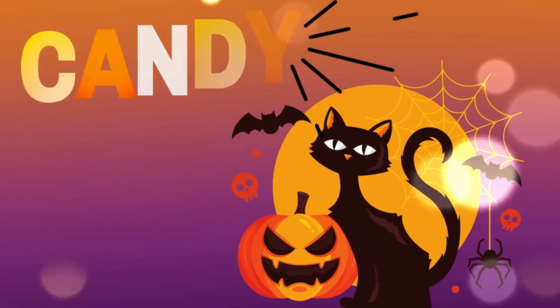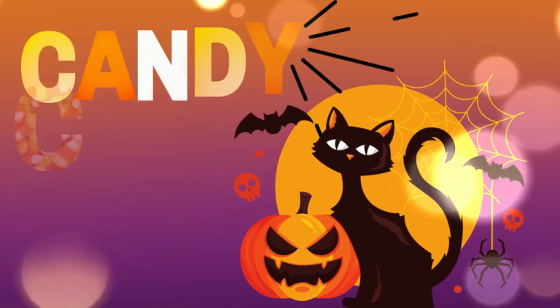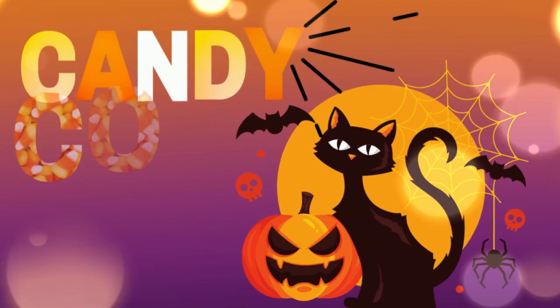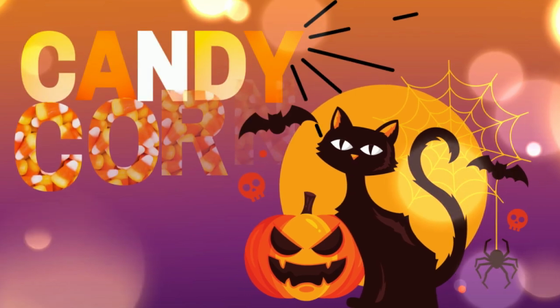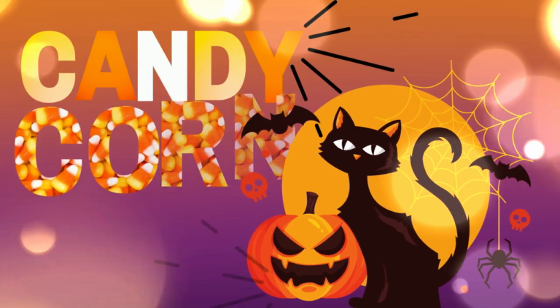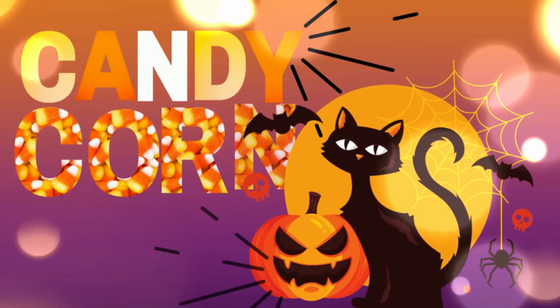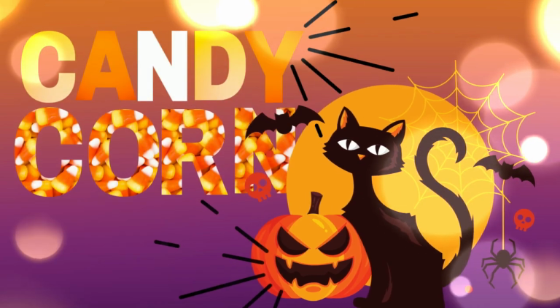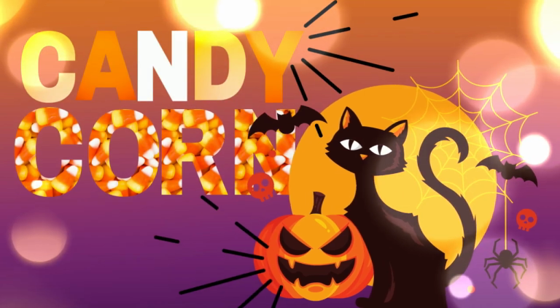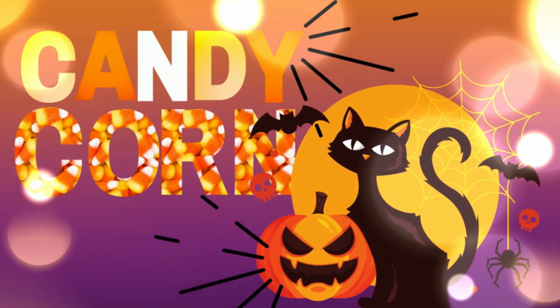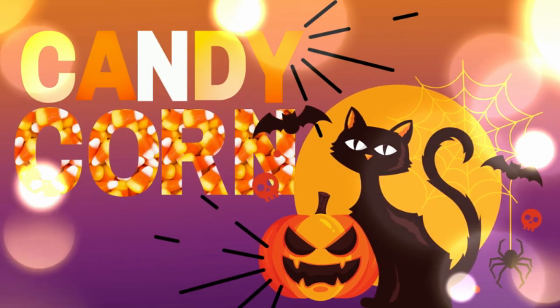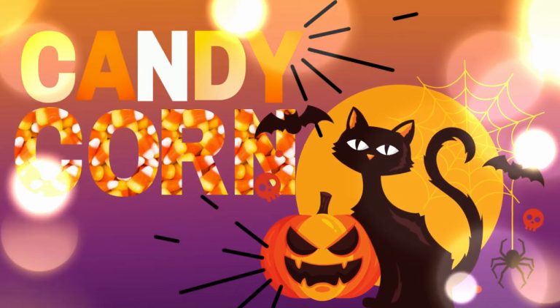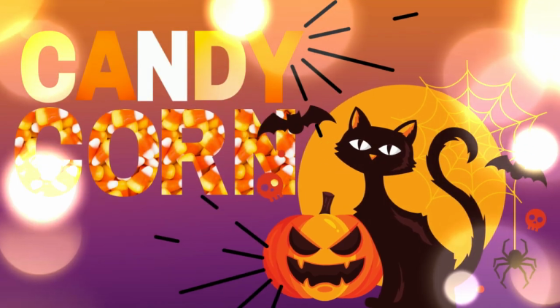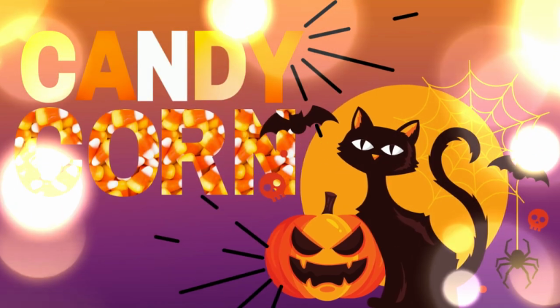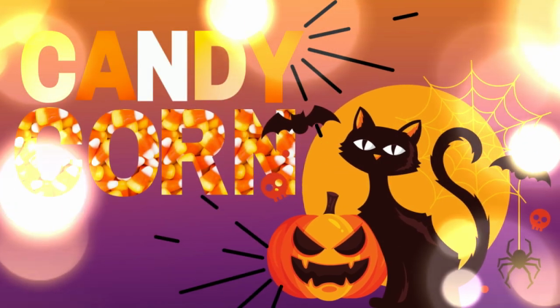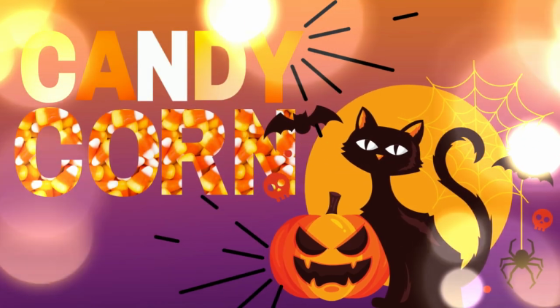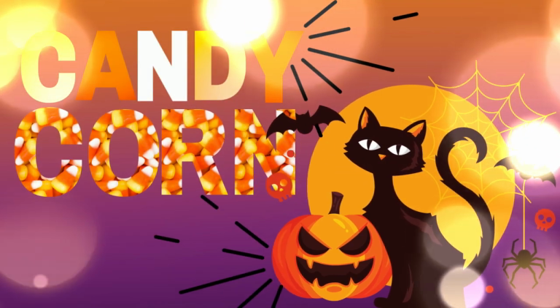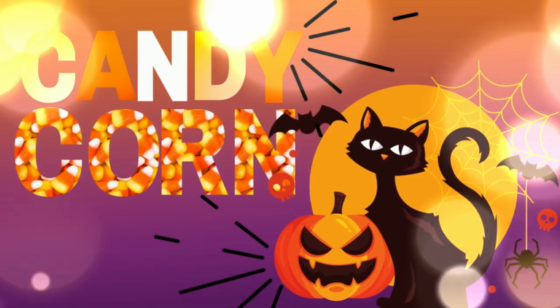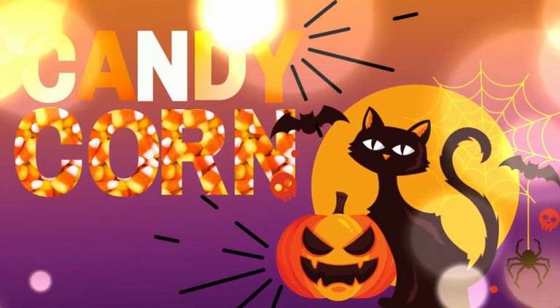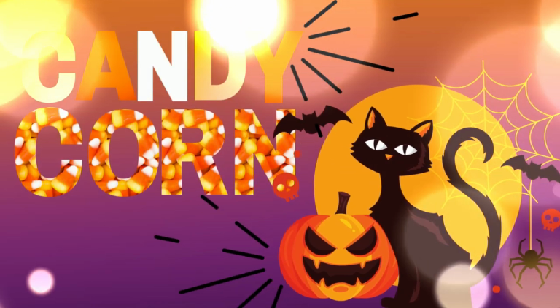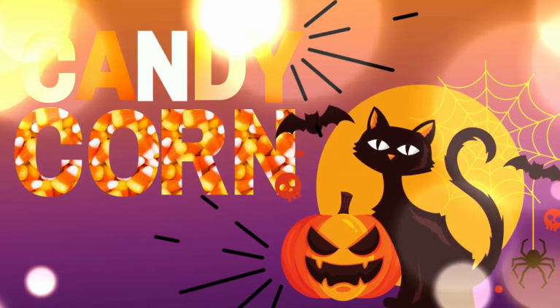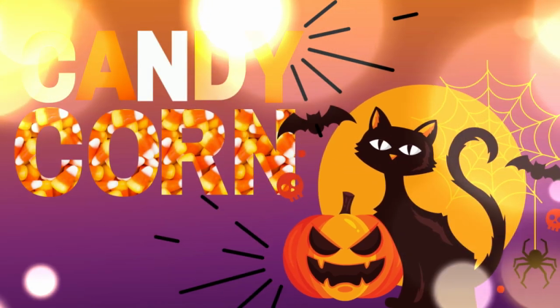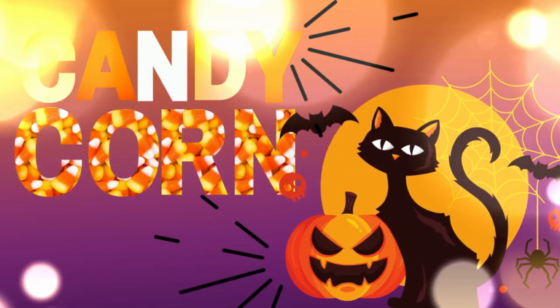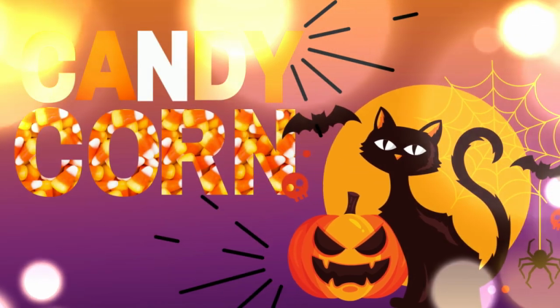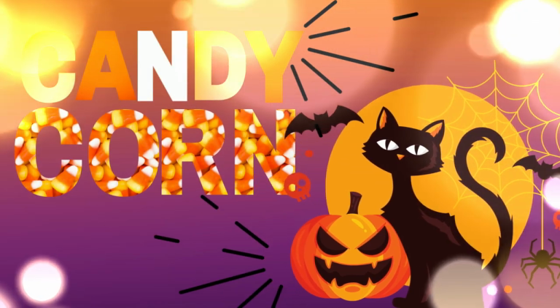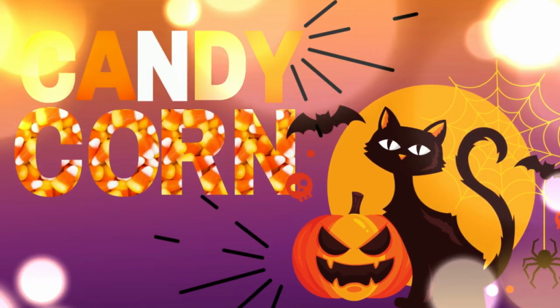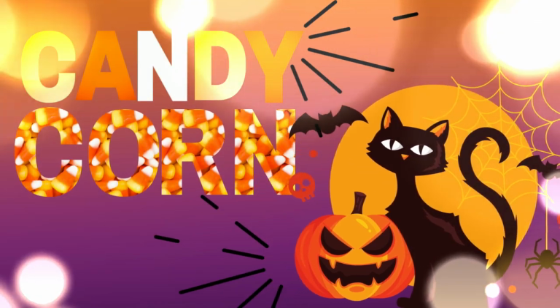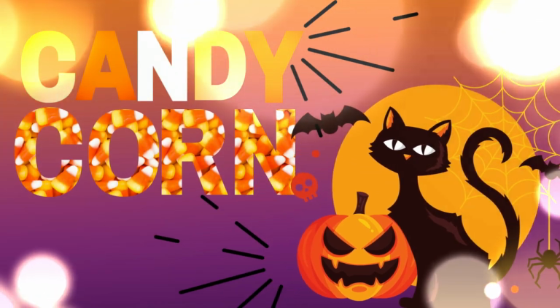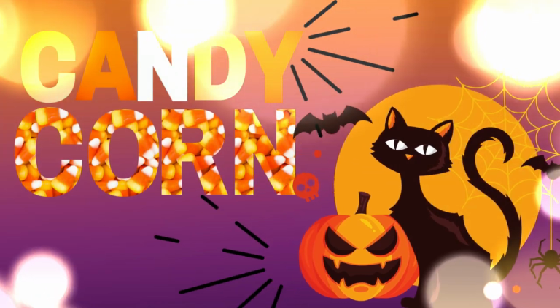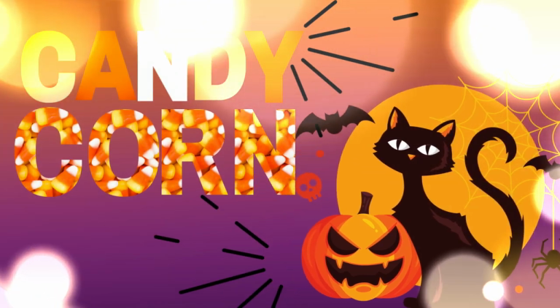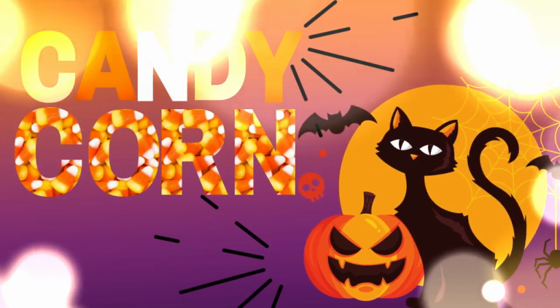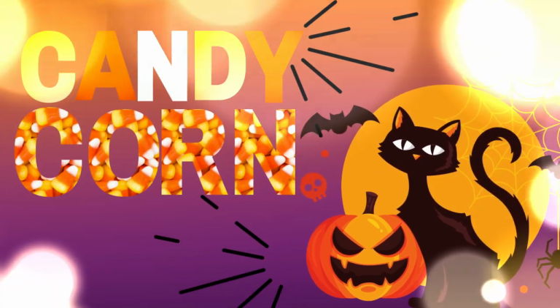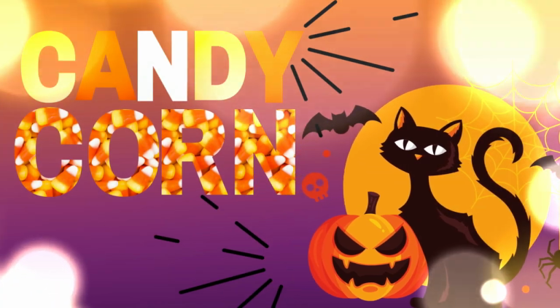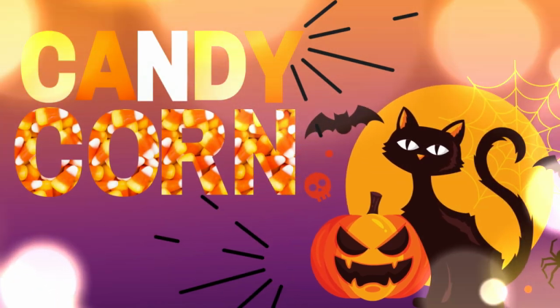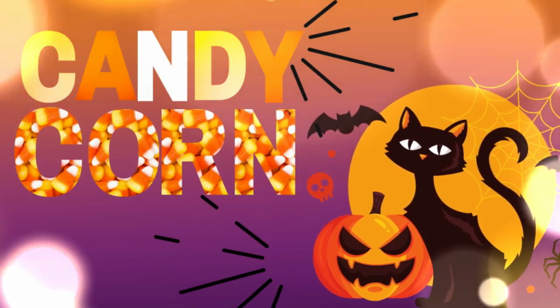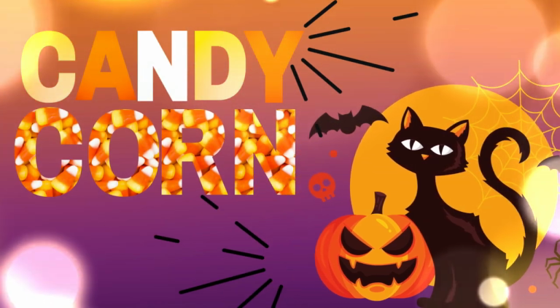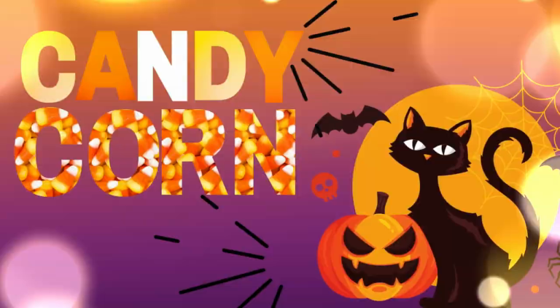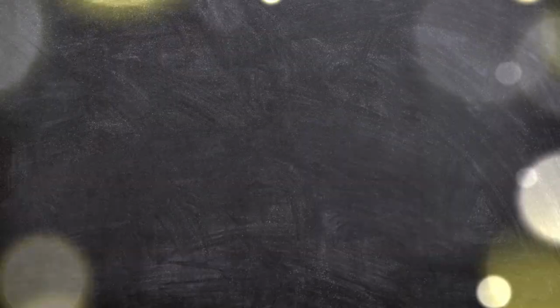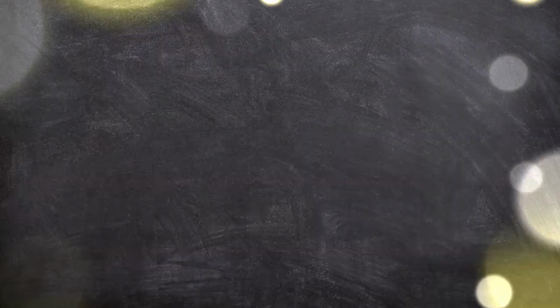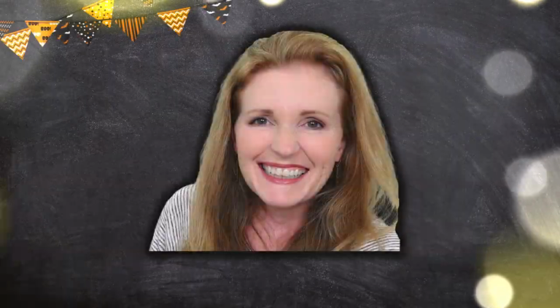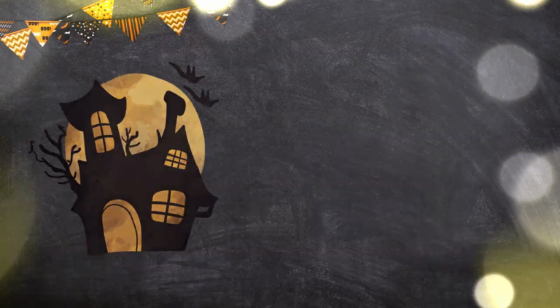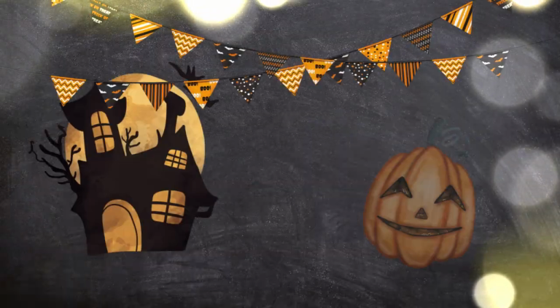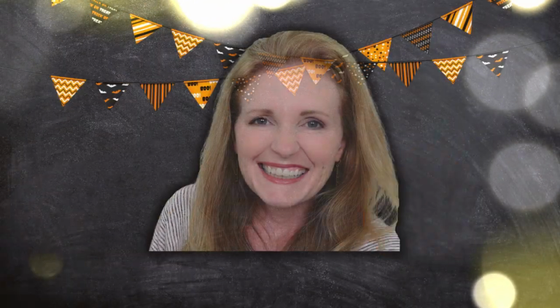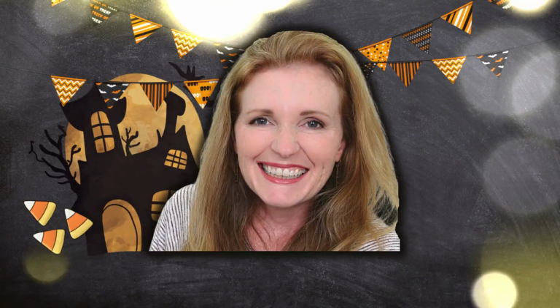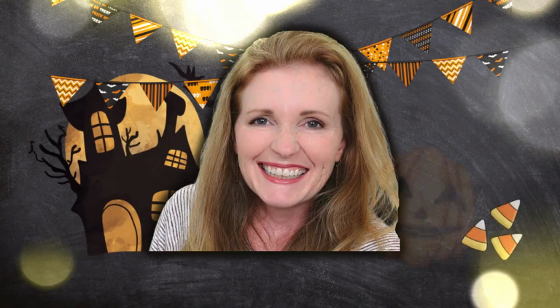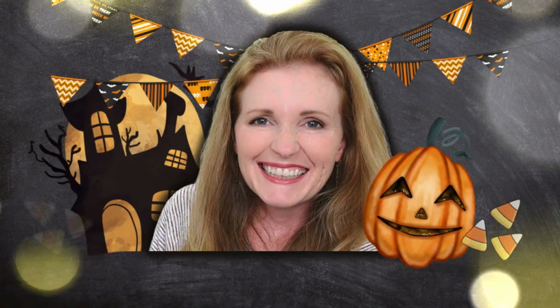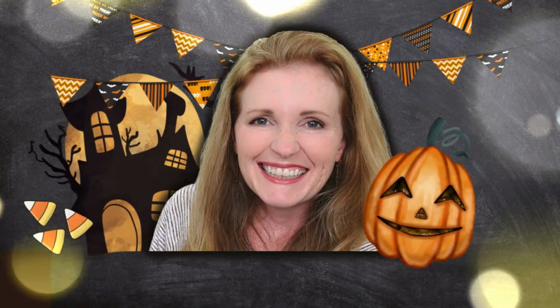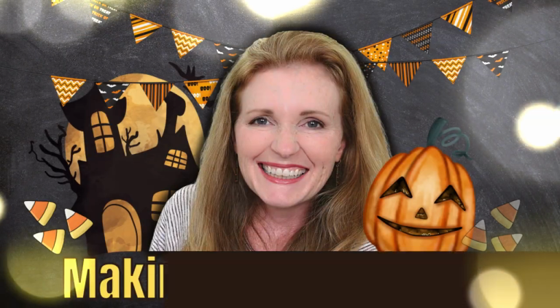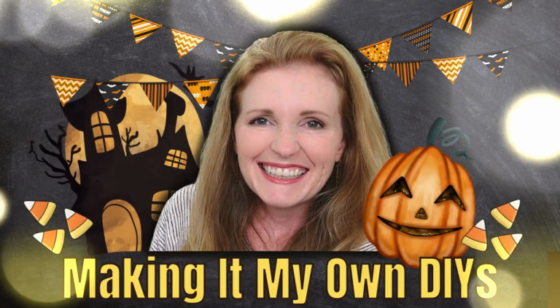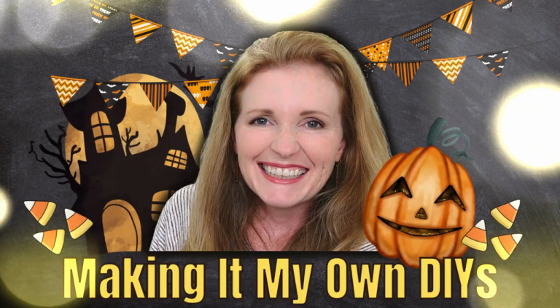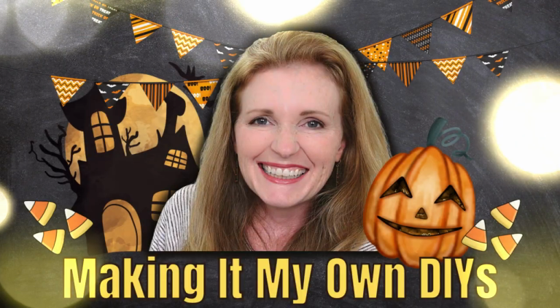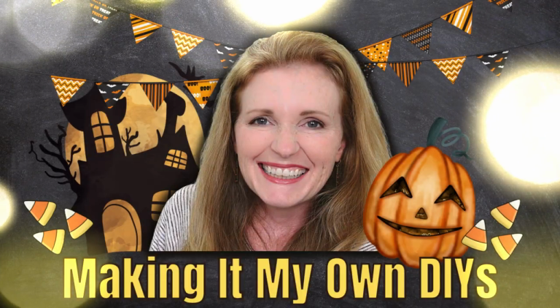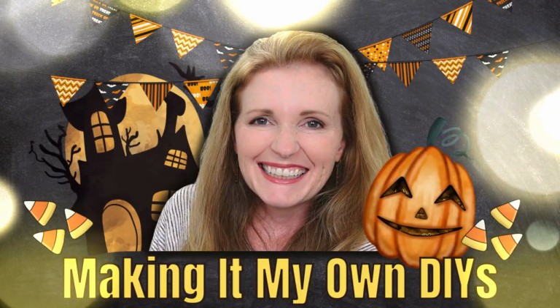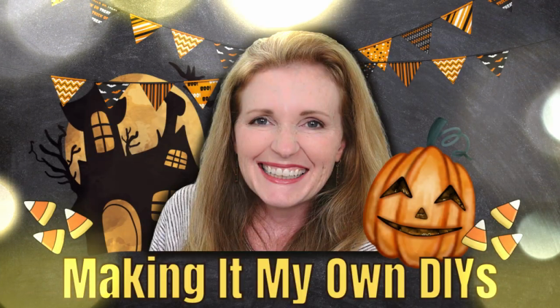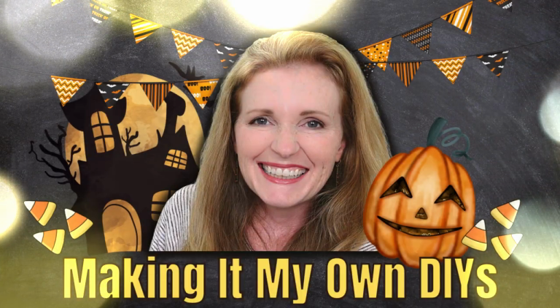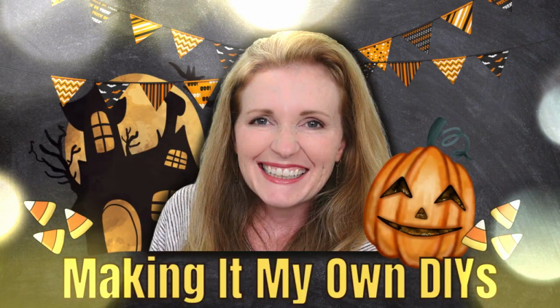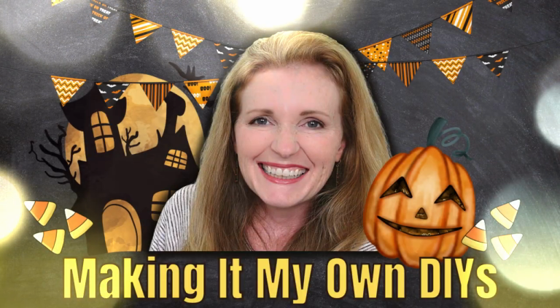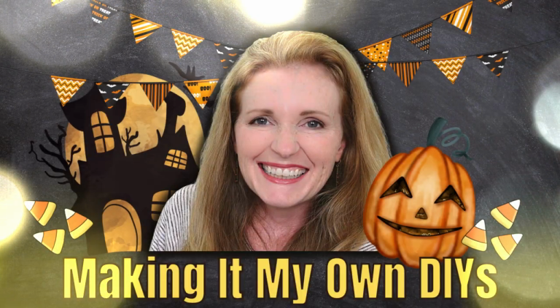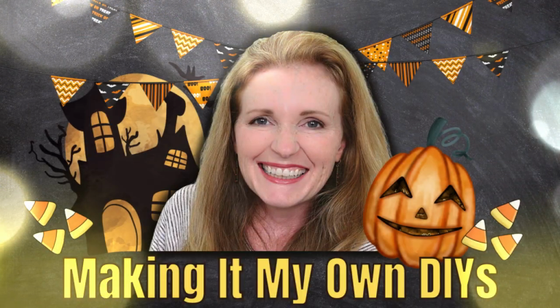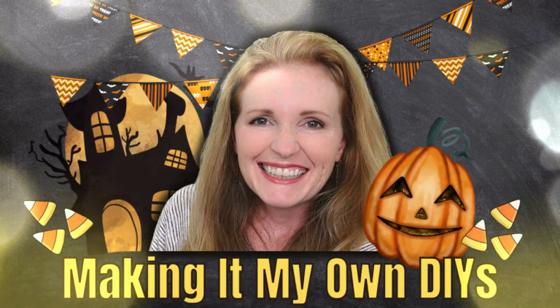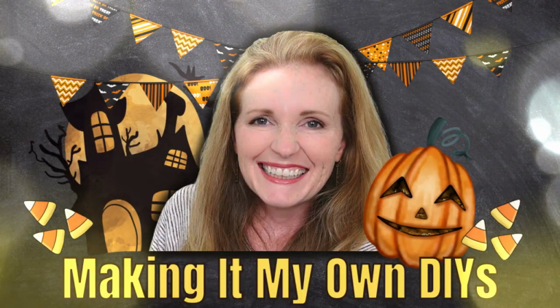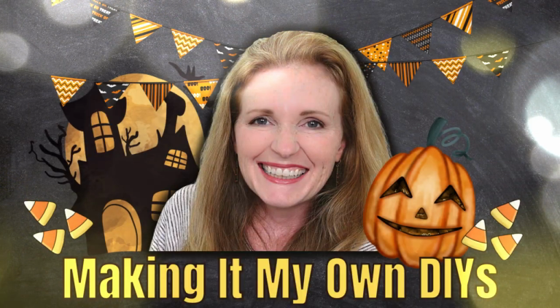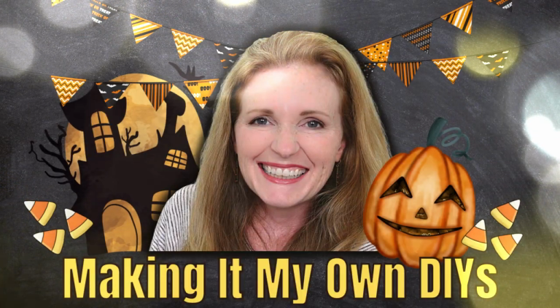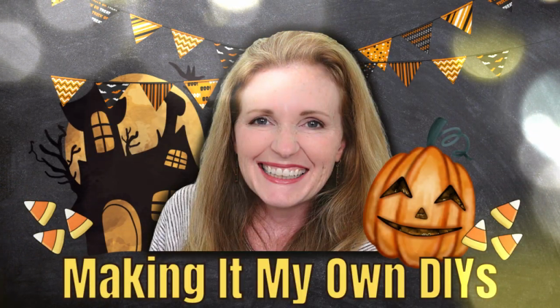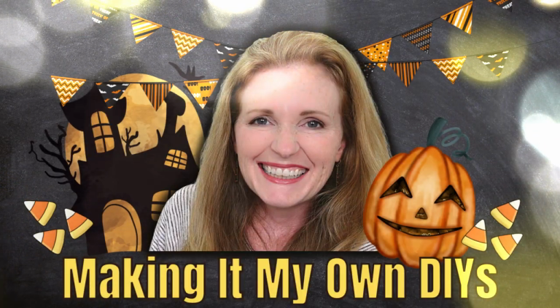Today I've got some more candy corn DIYs. I'm Brandy and this is Making It My Own DIYs.